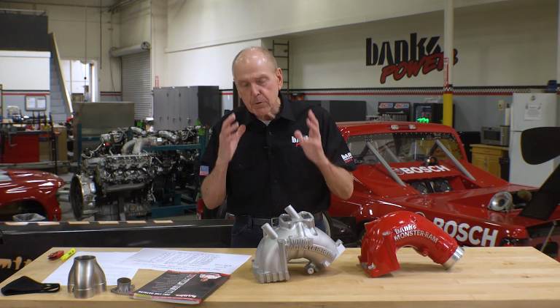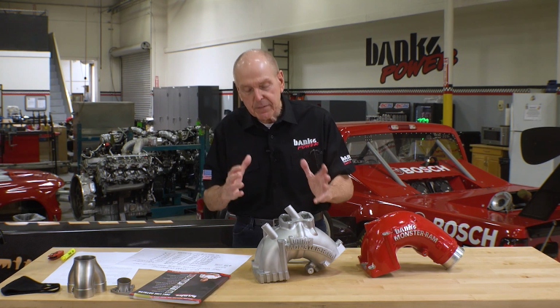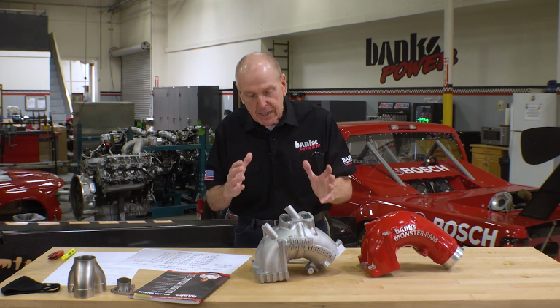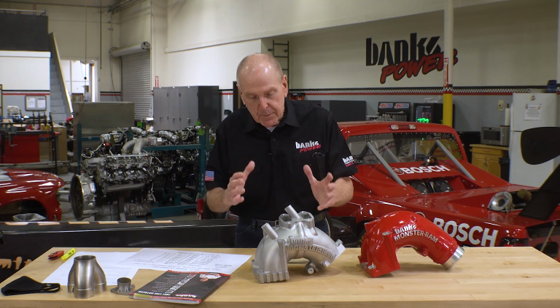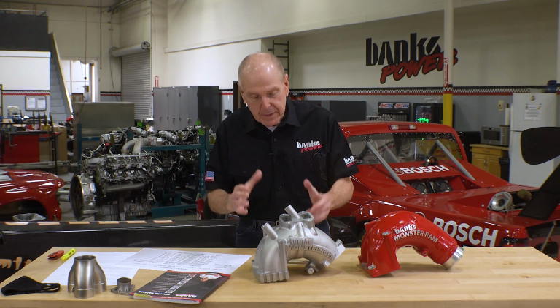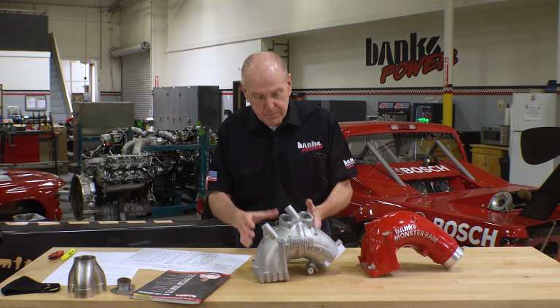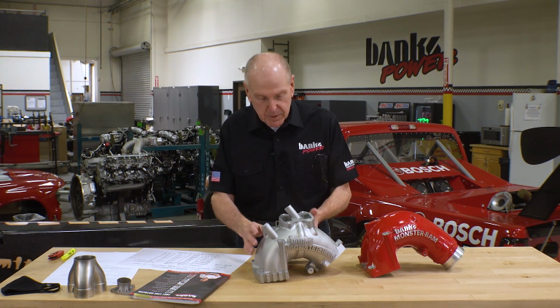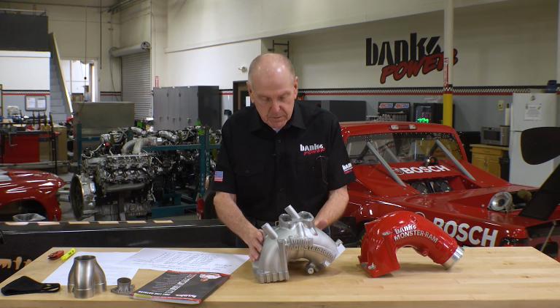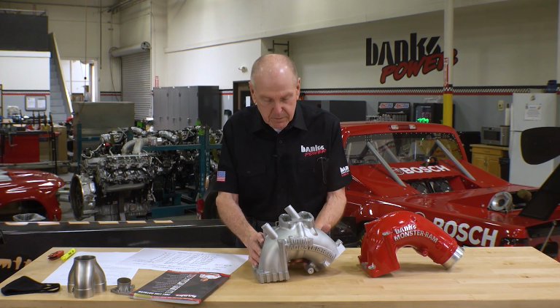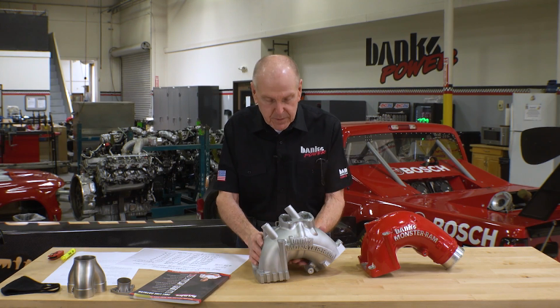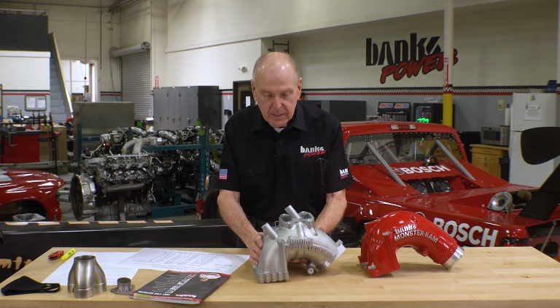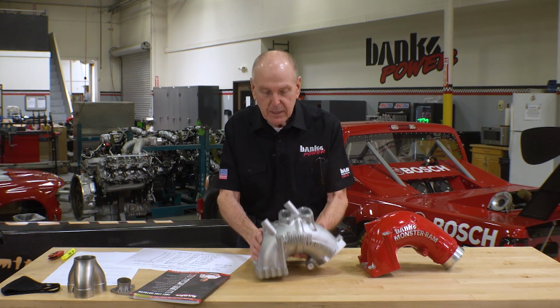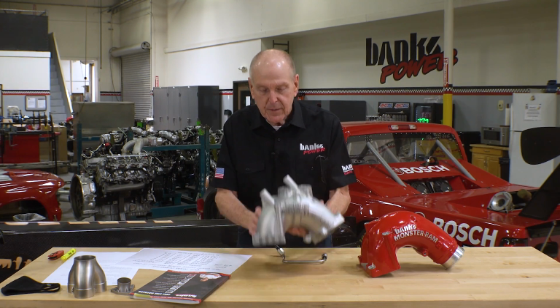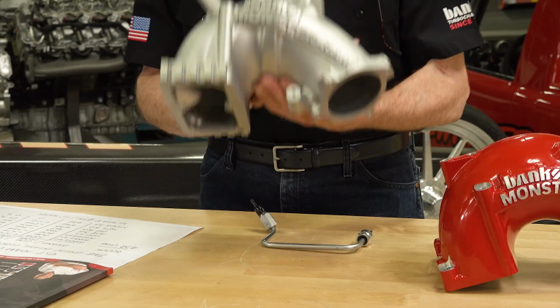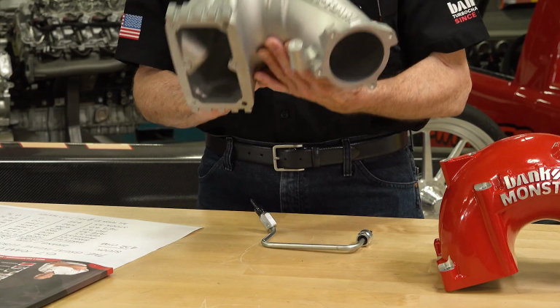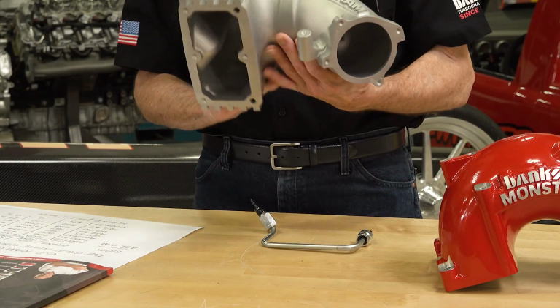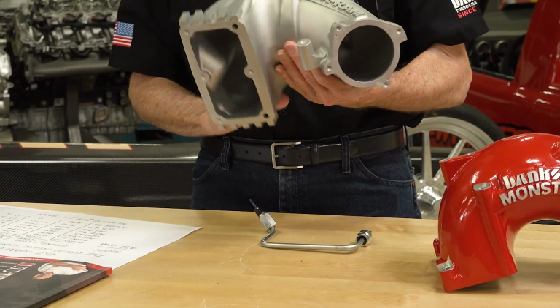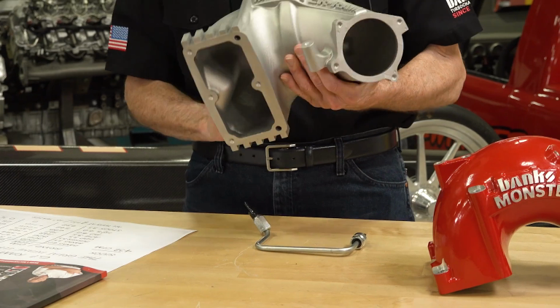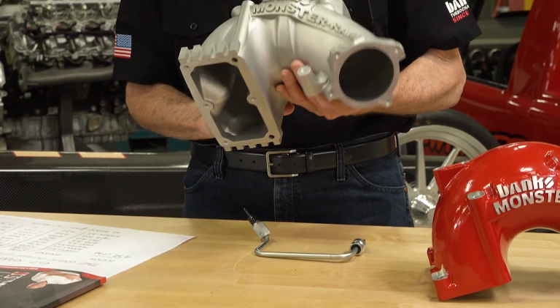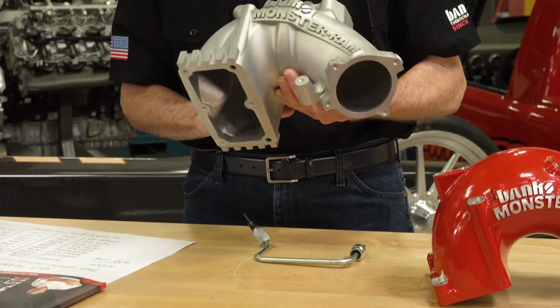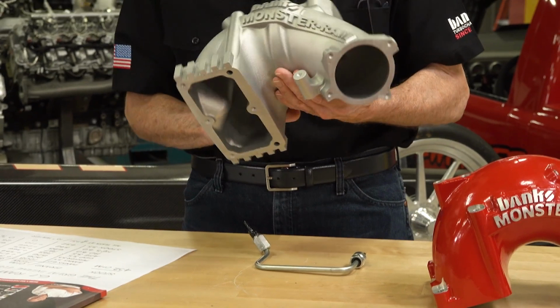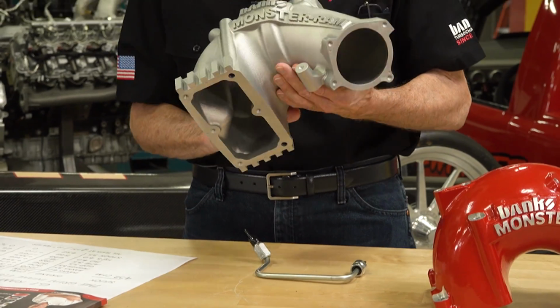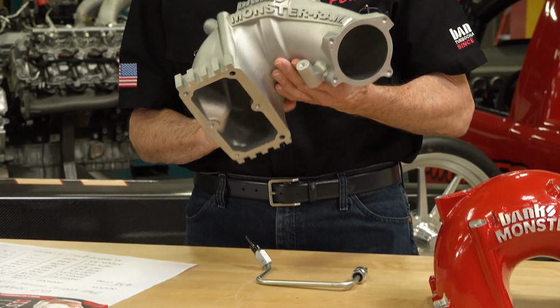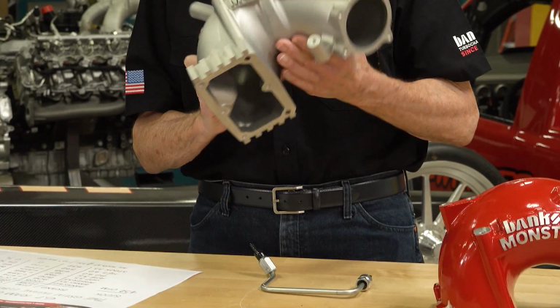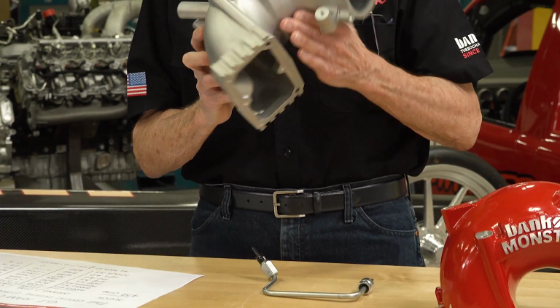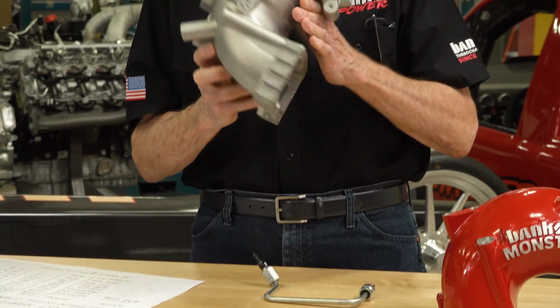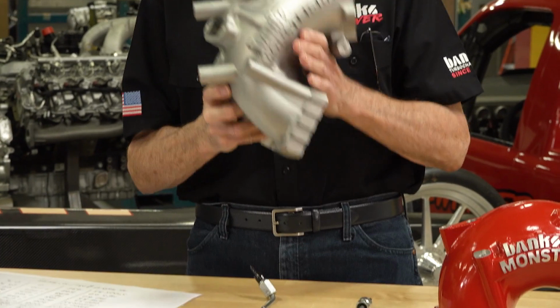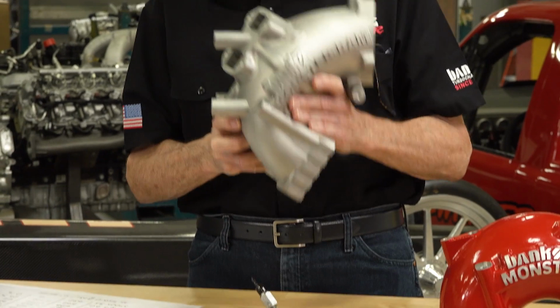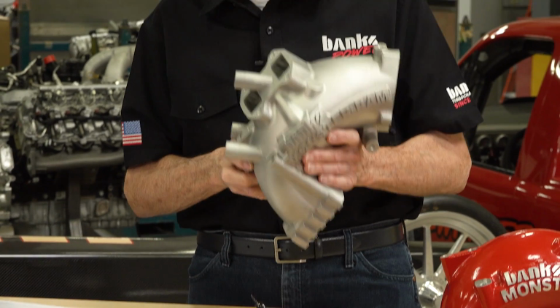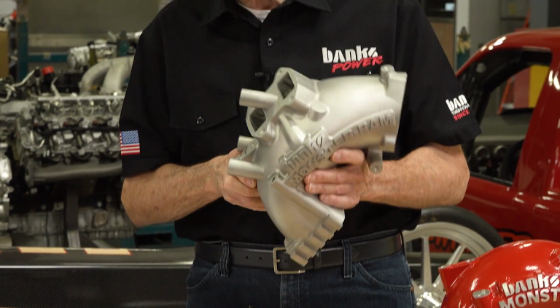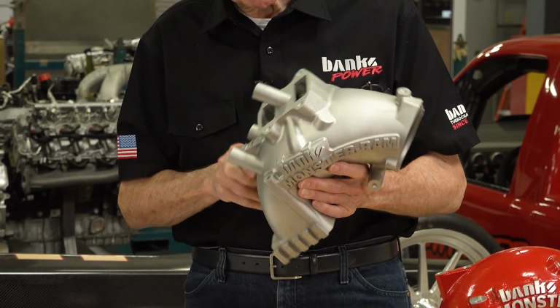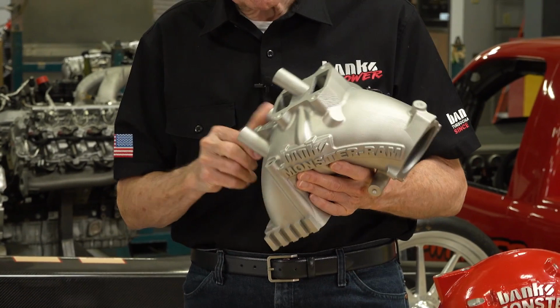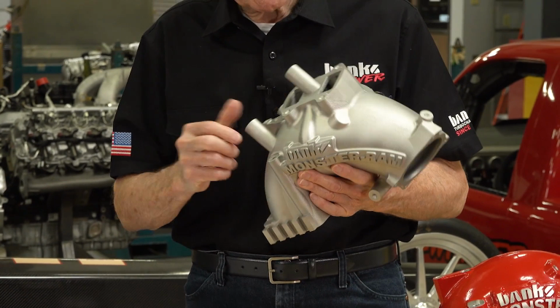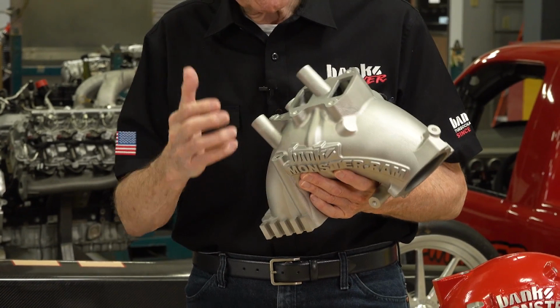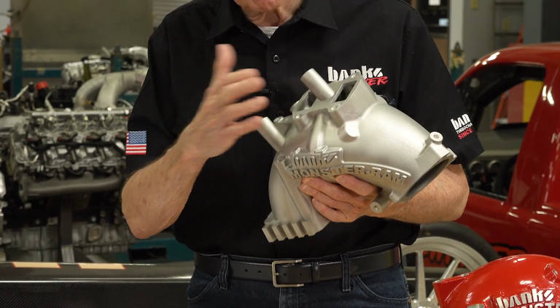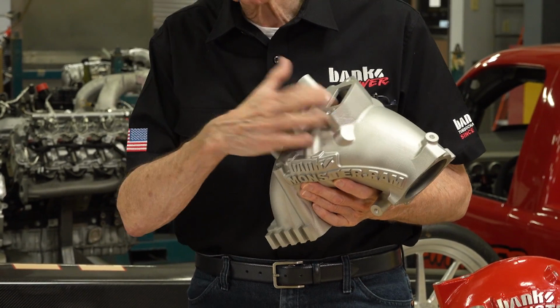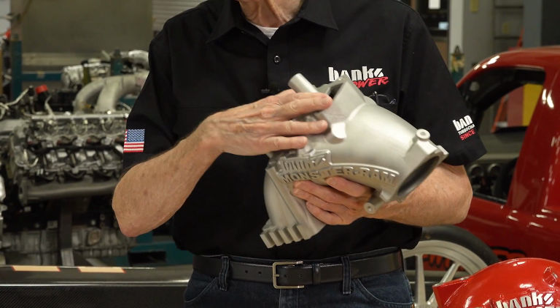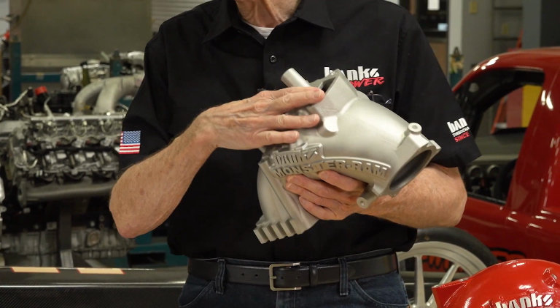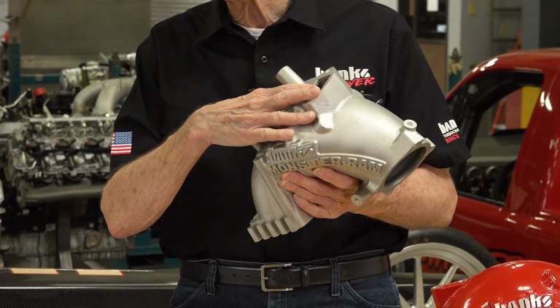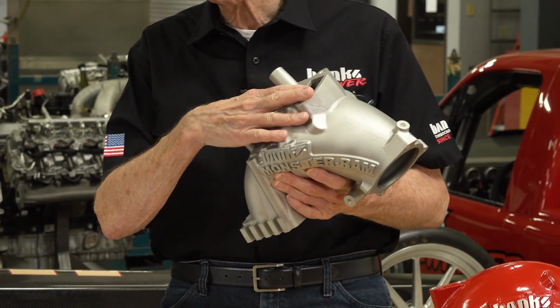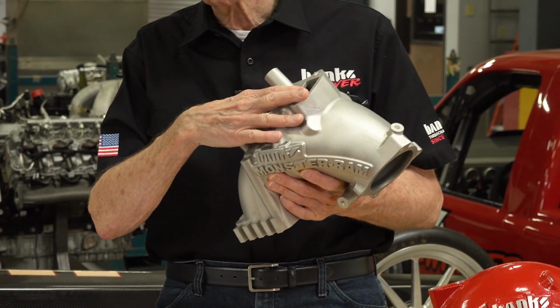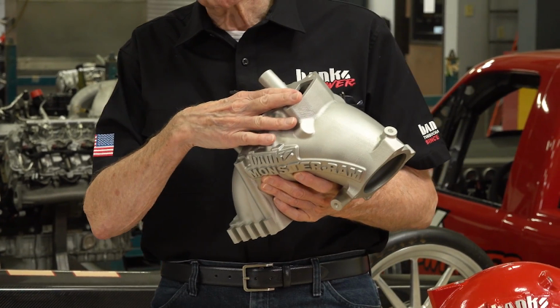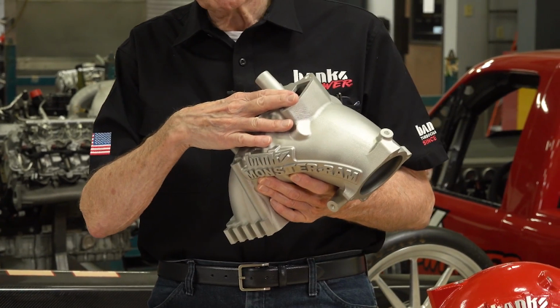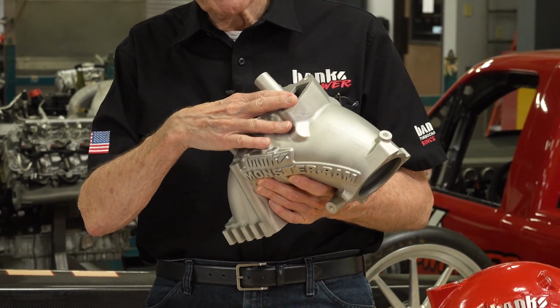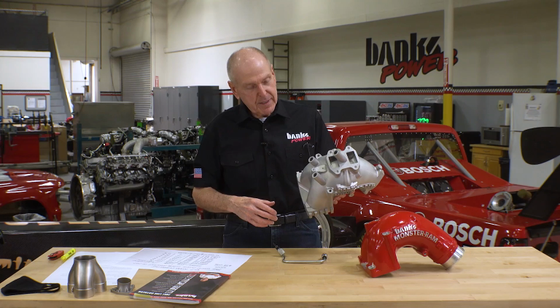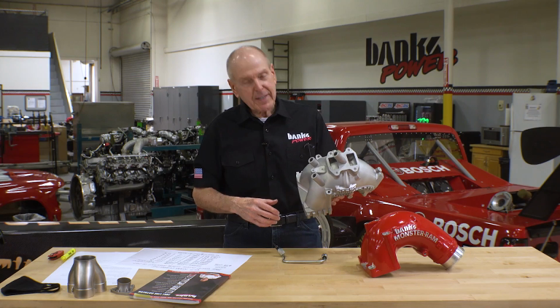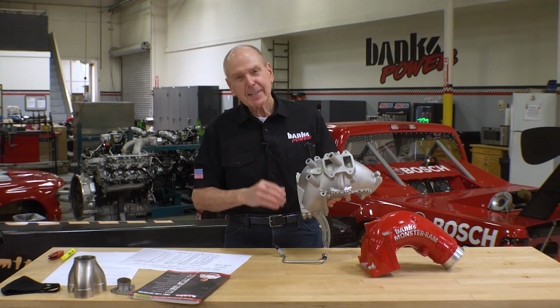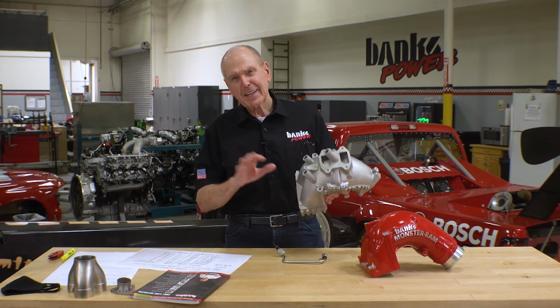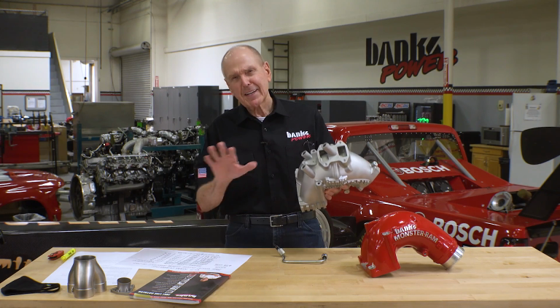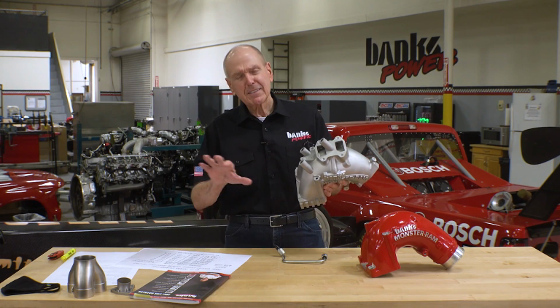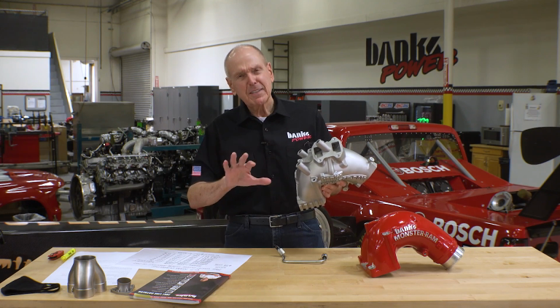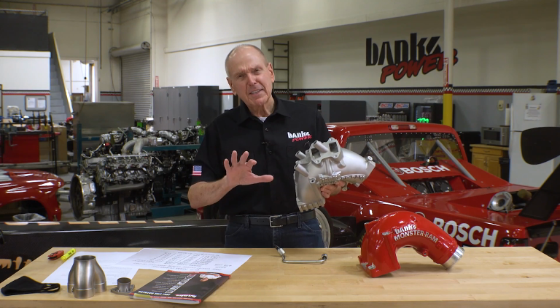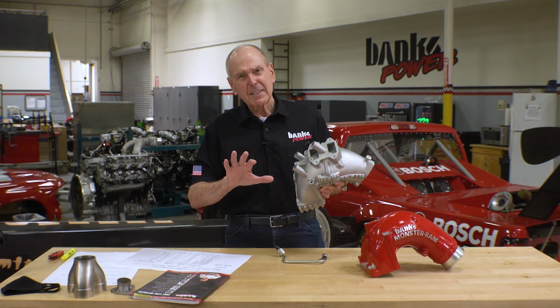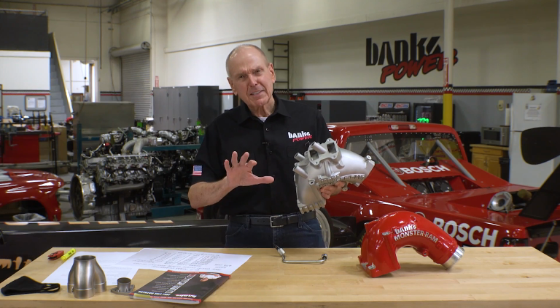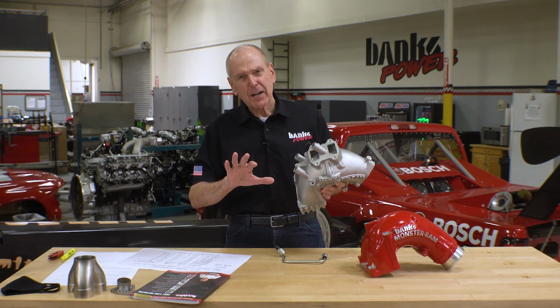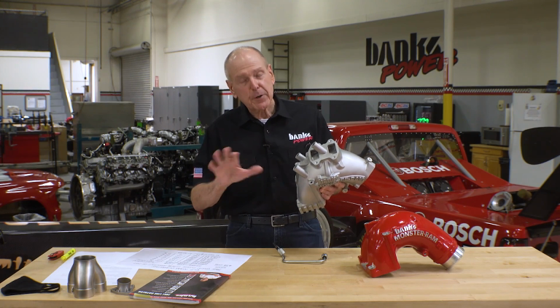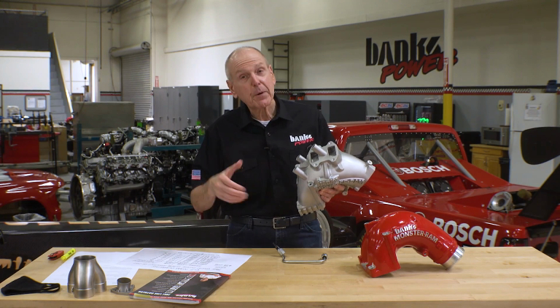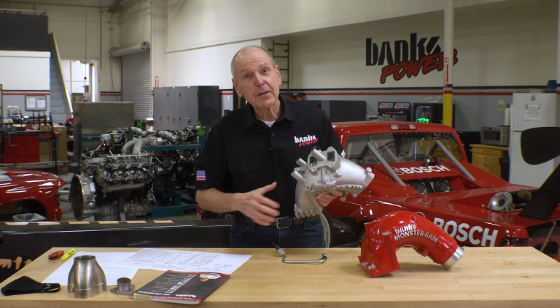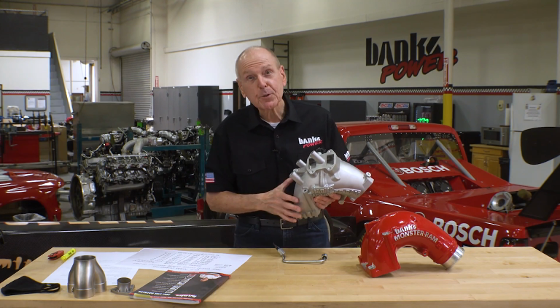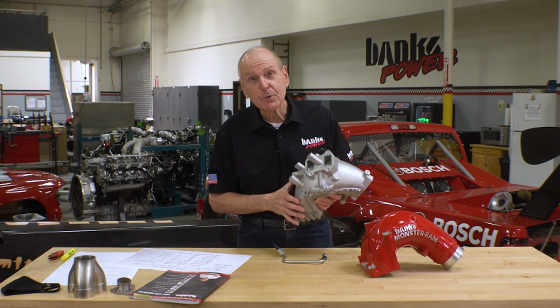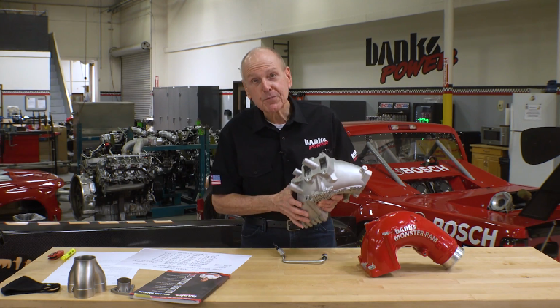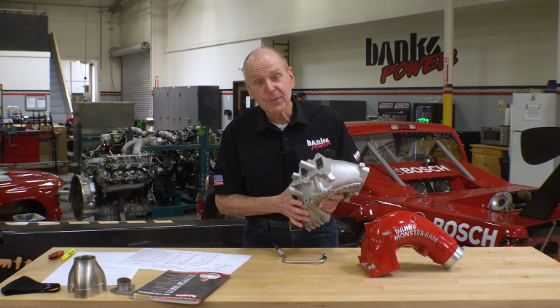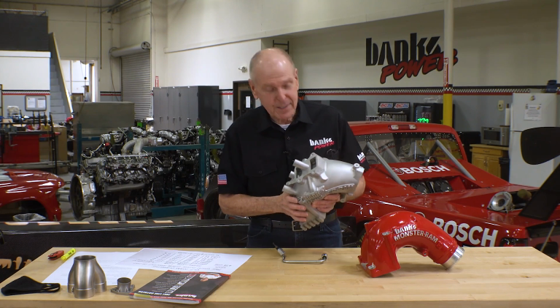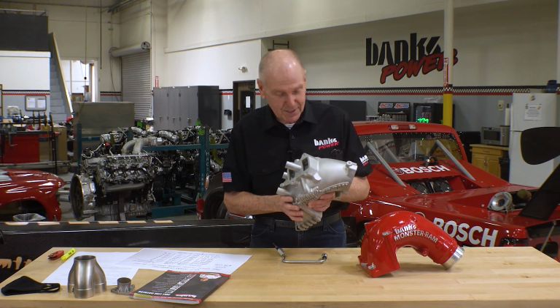Now we've got people who want one for the street to work with EGR, and I kind of got around to it finally.